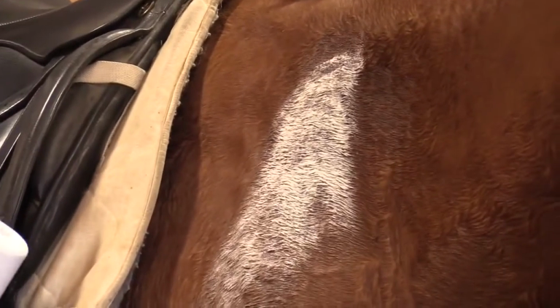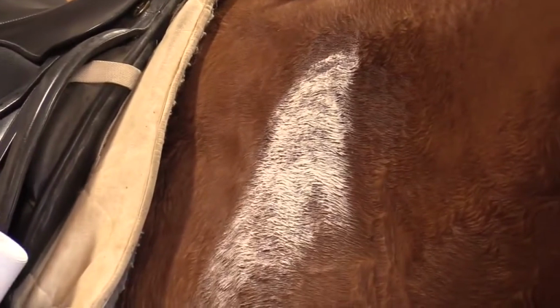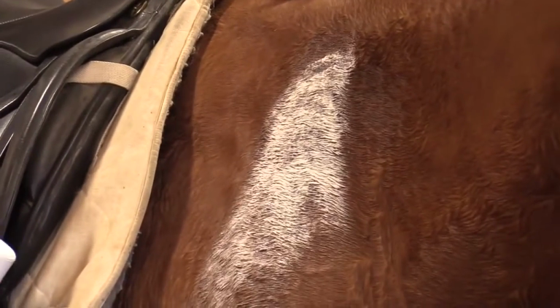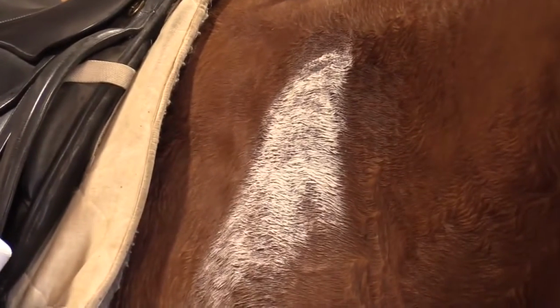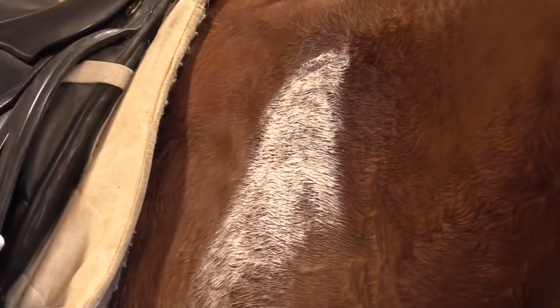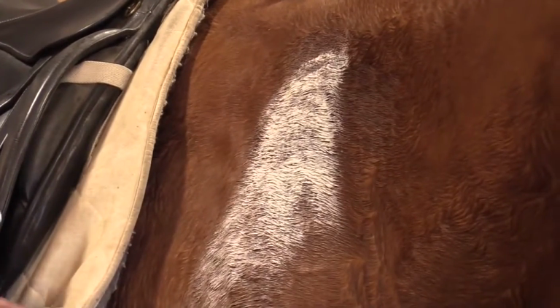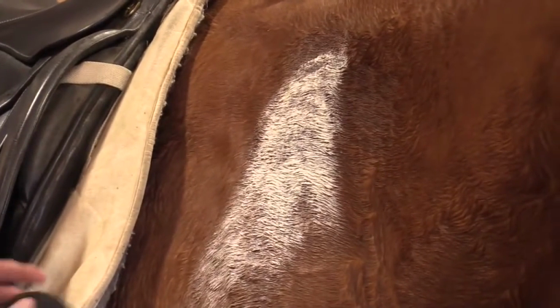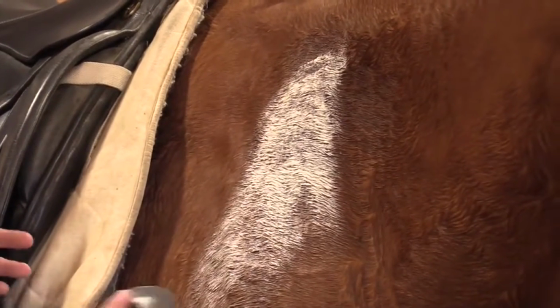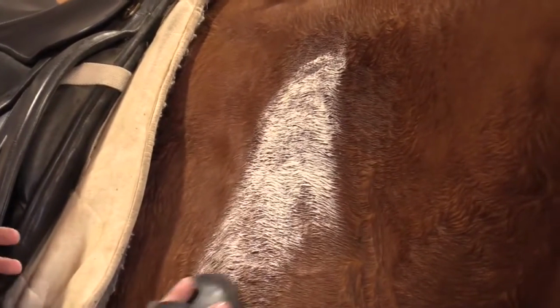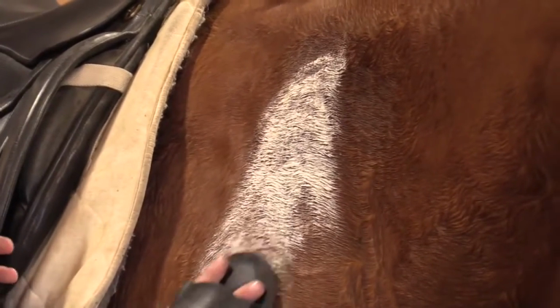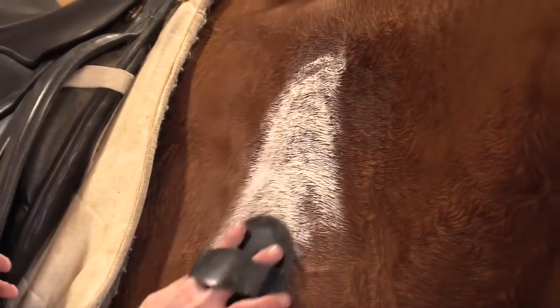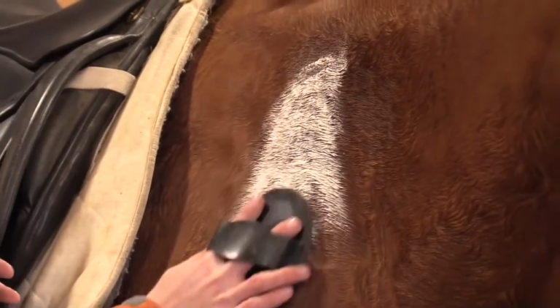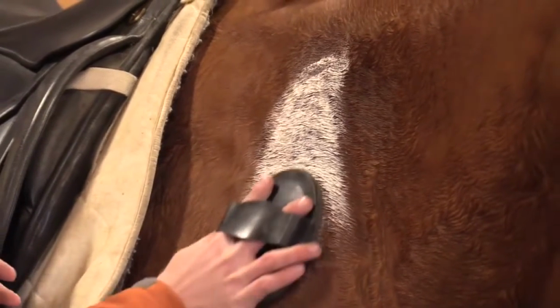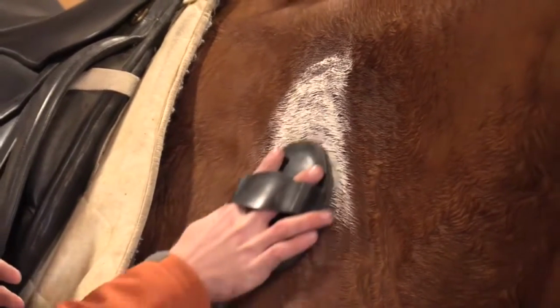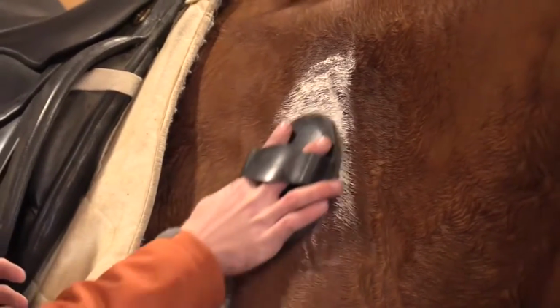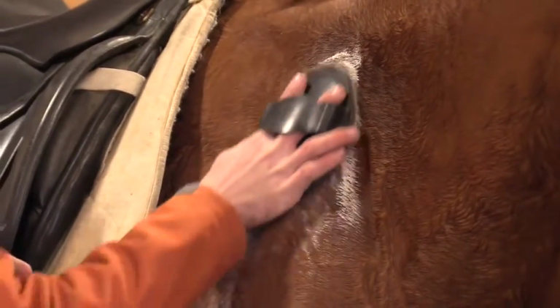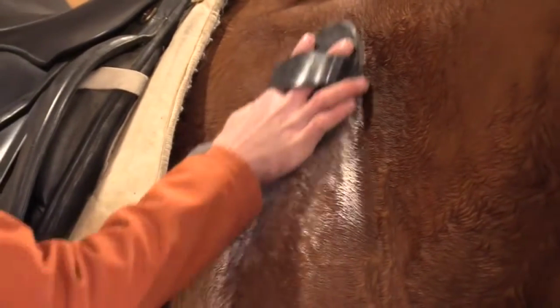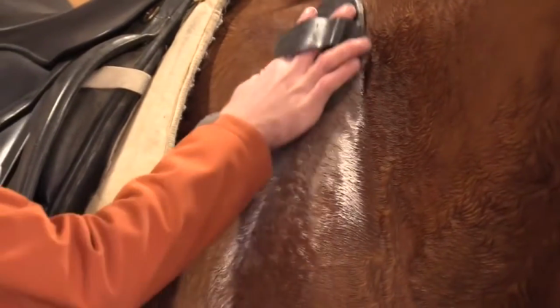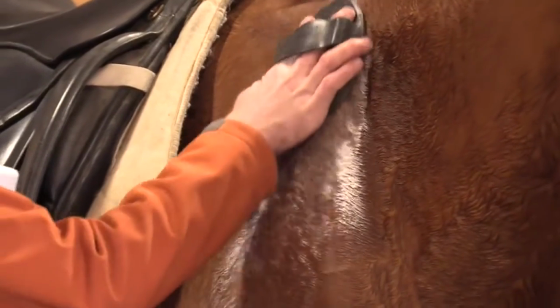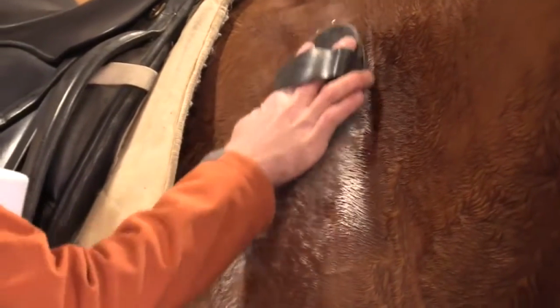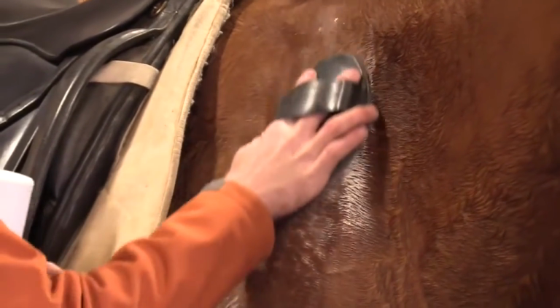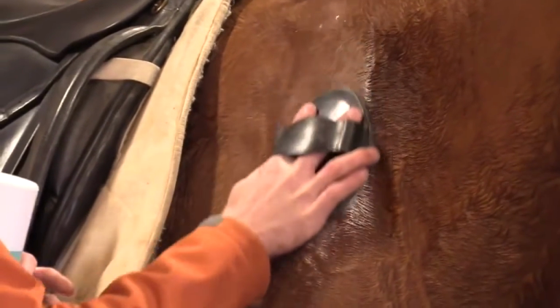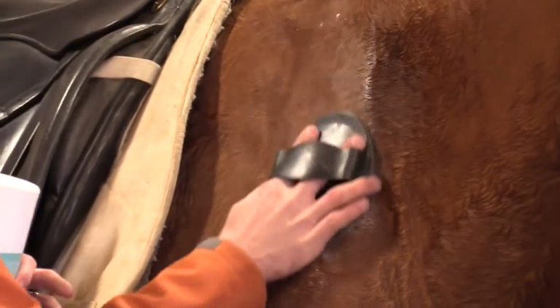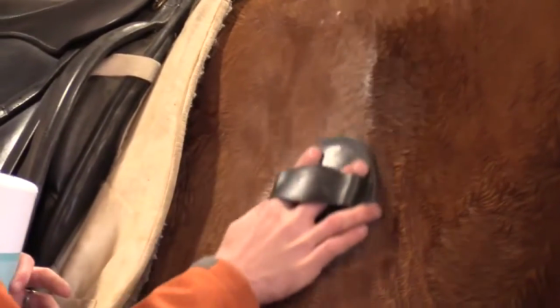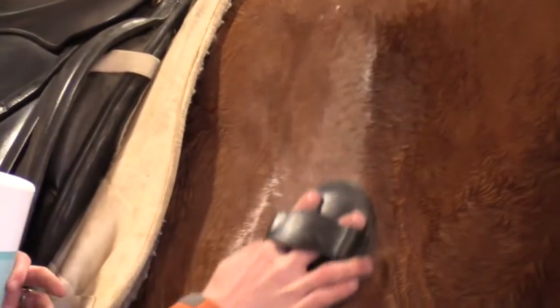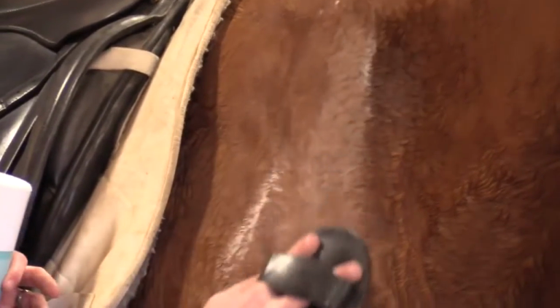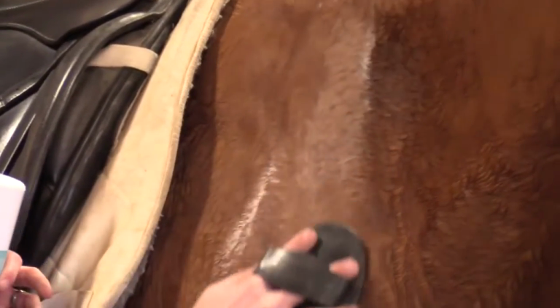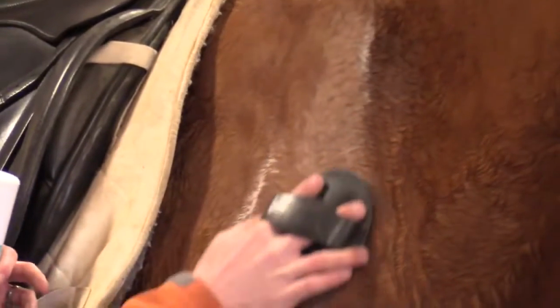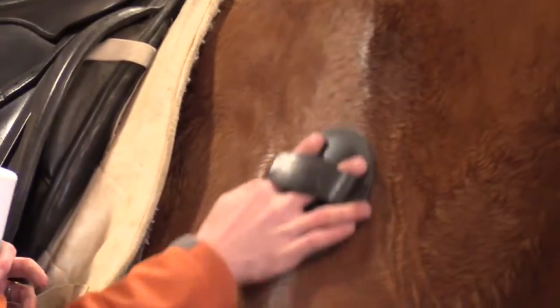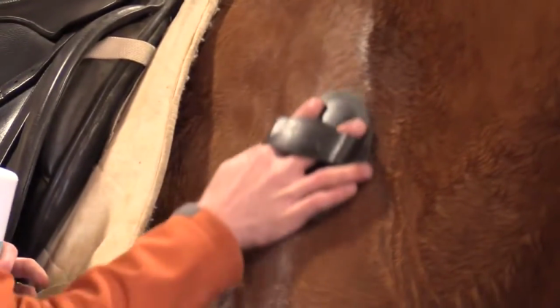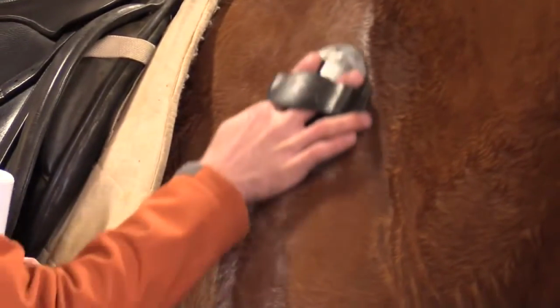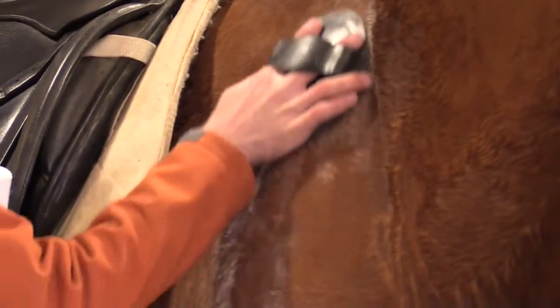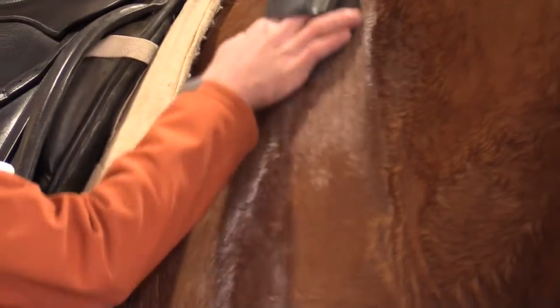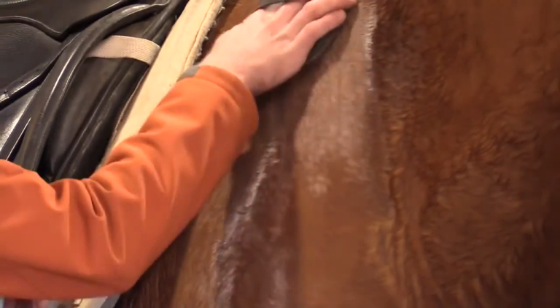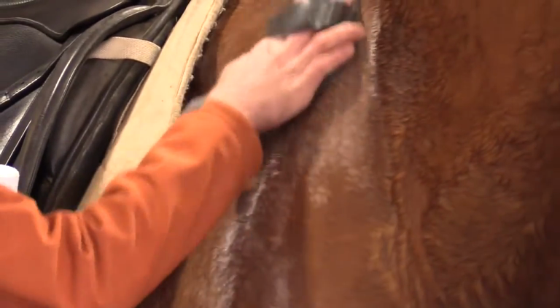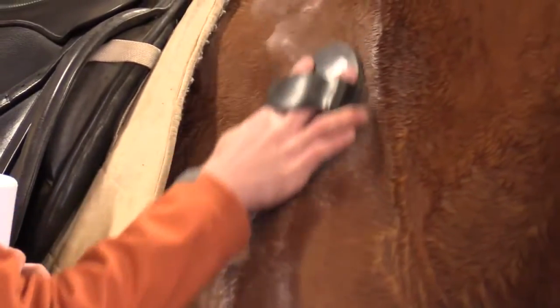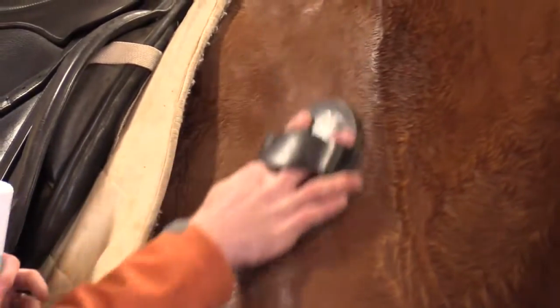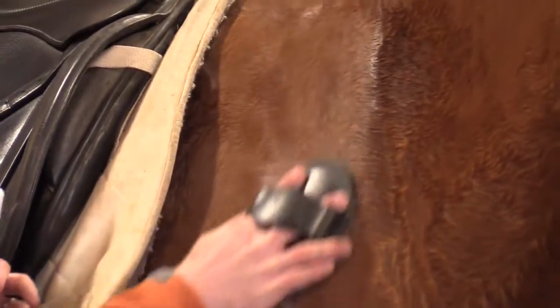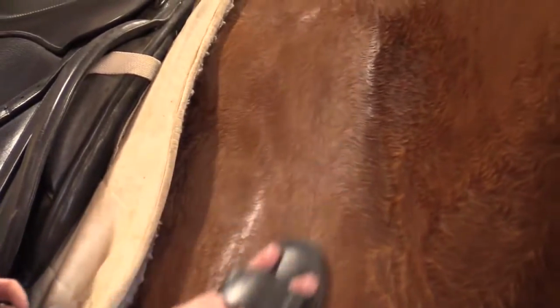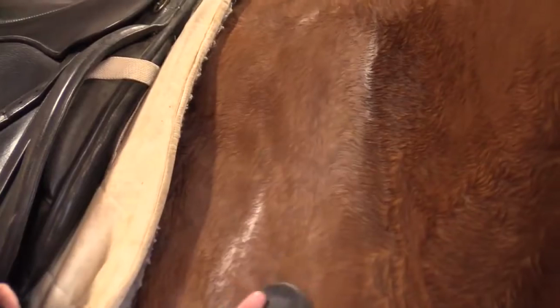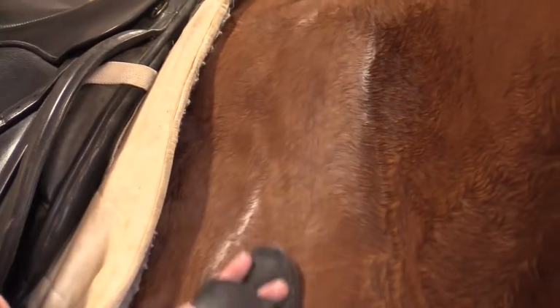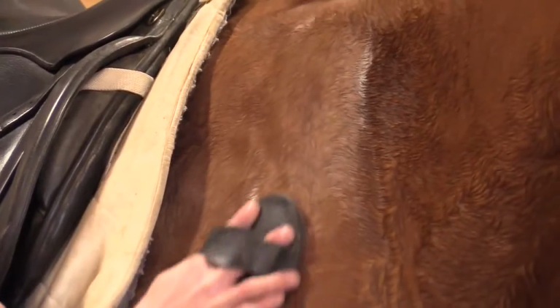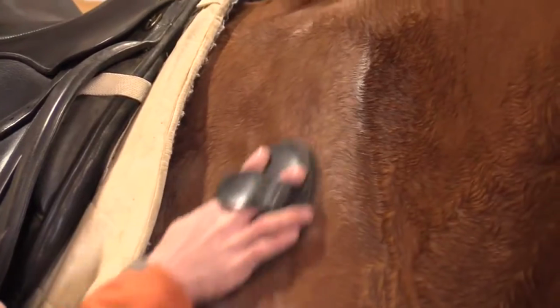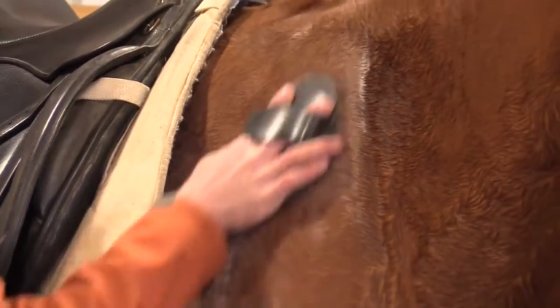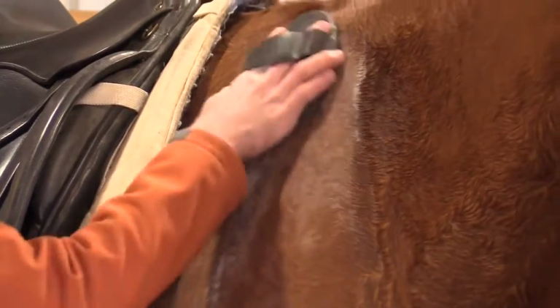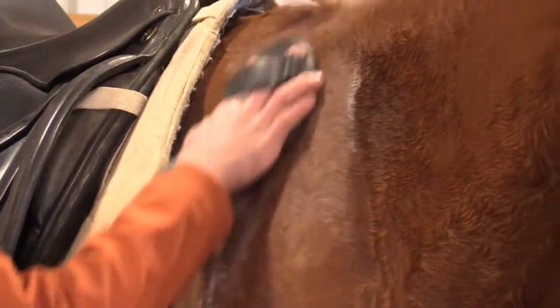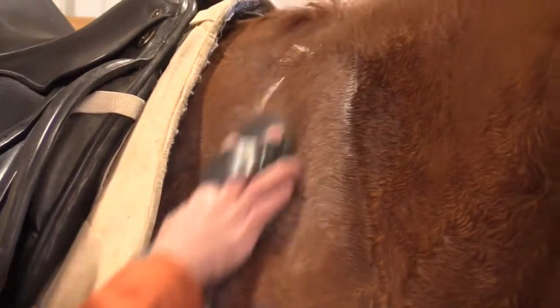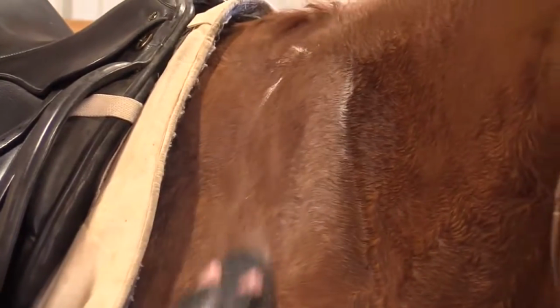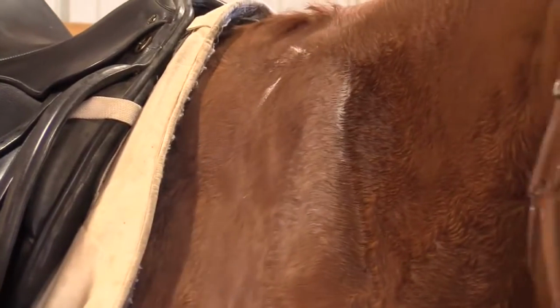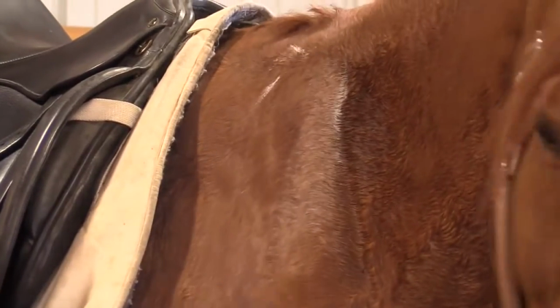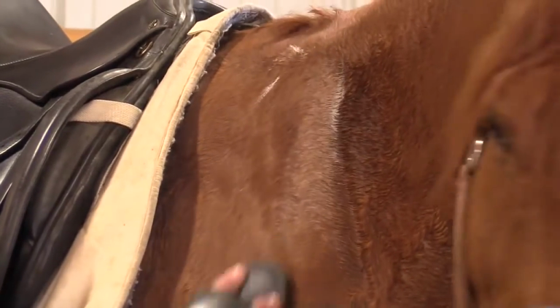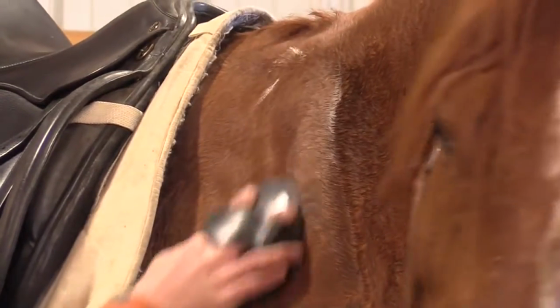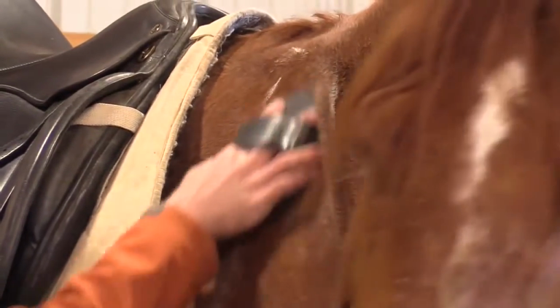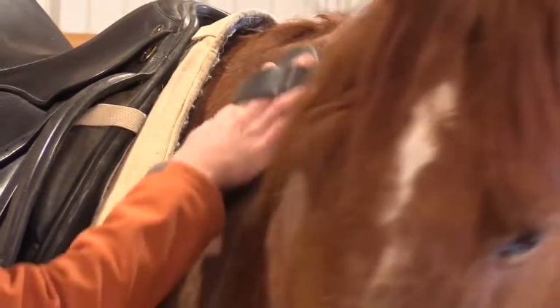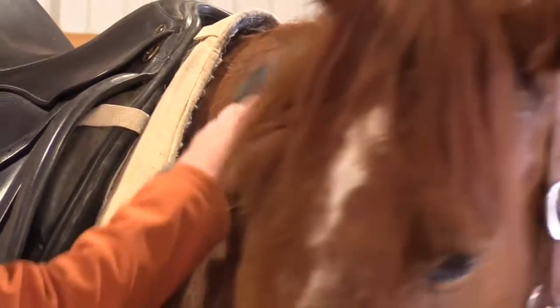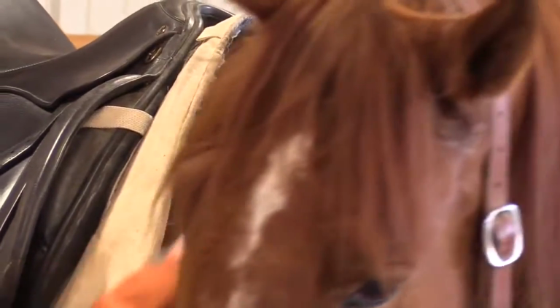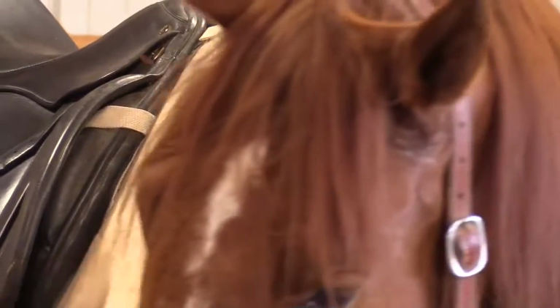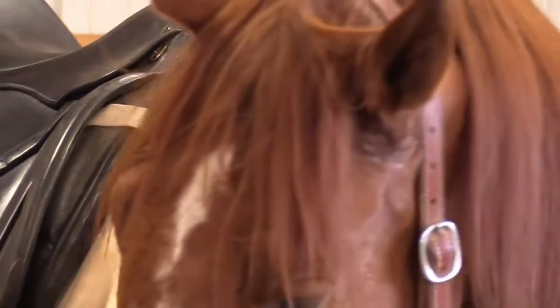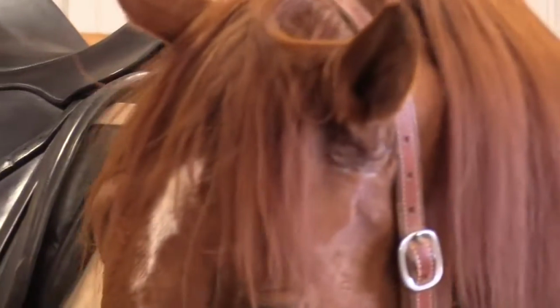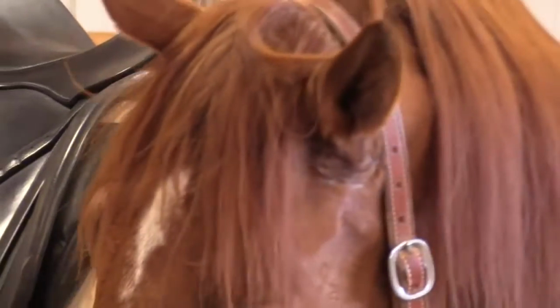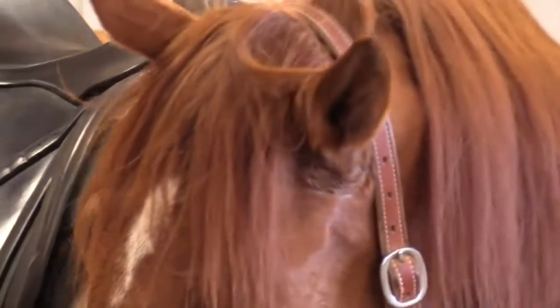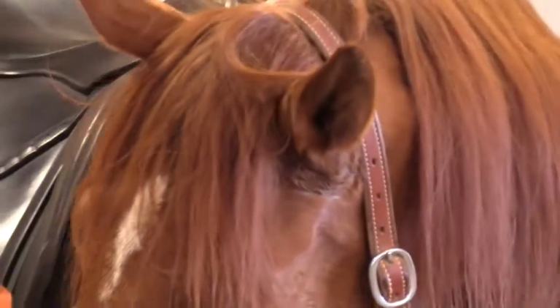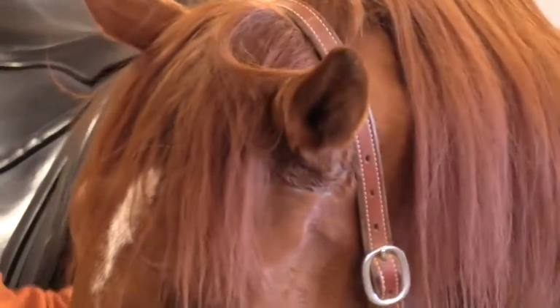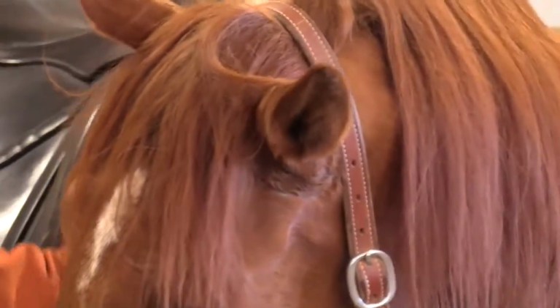And just gently carry it in, and it instantly soaks up the sweat.